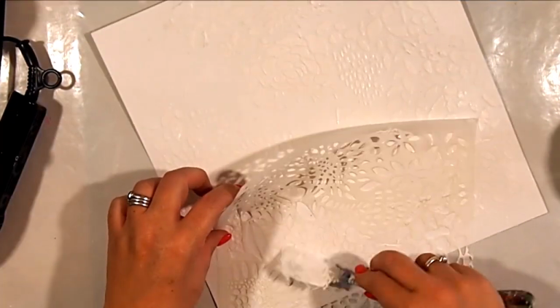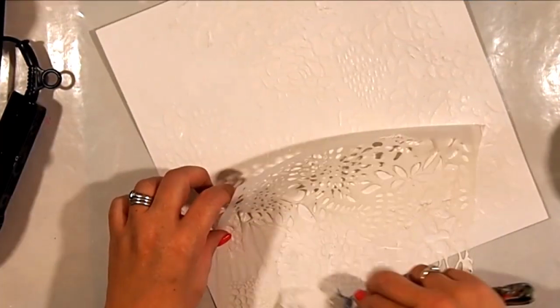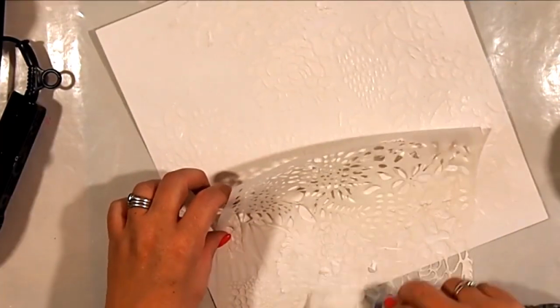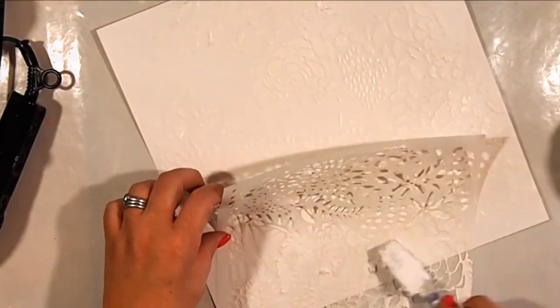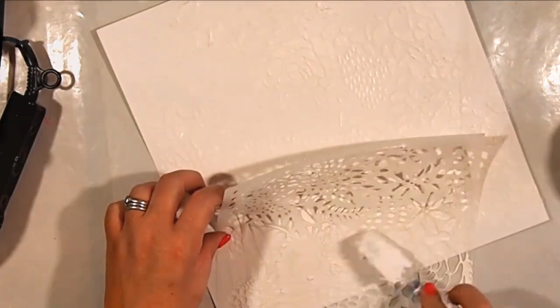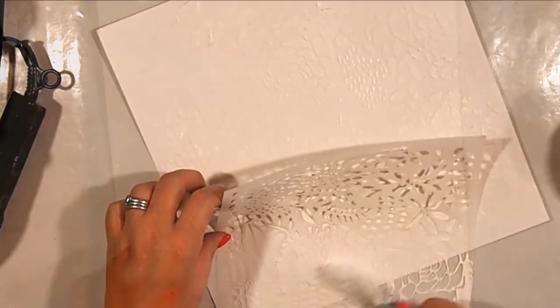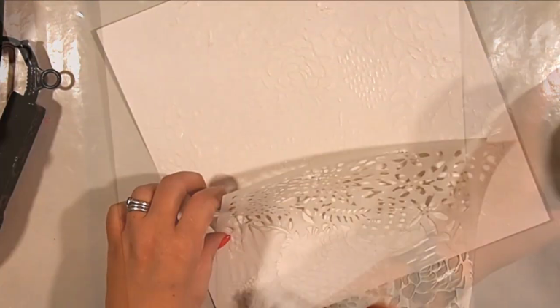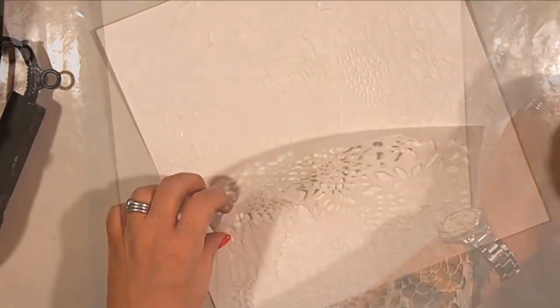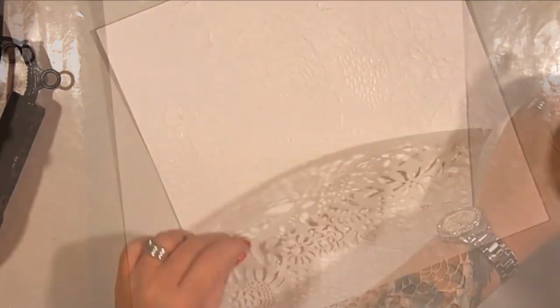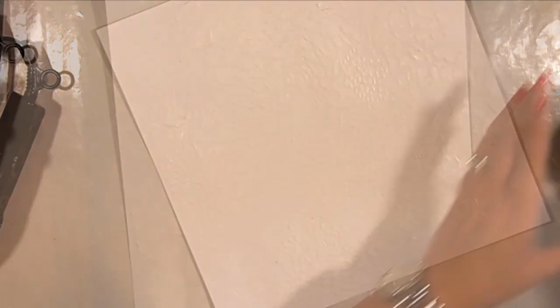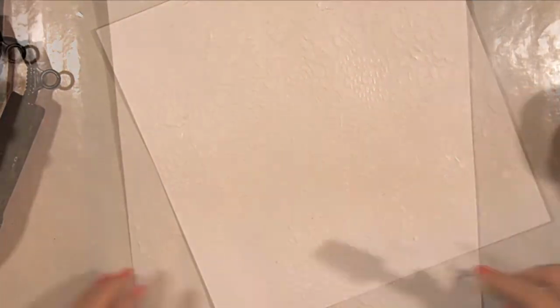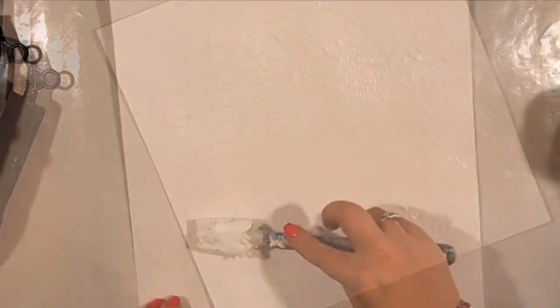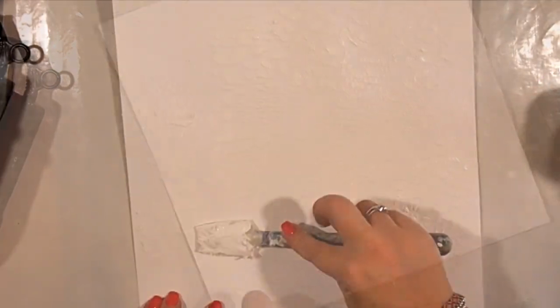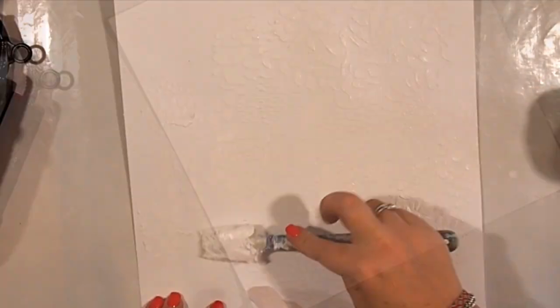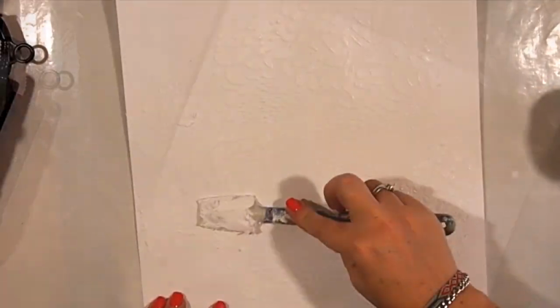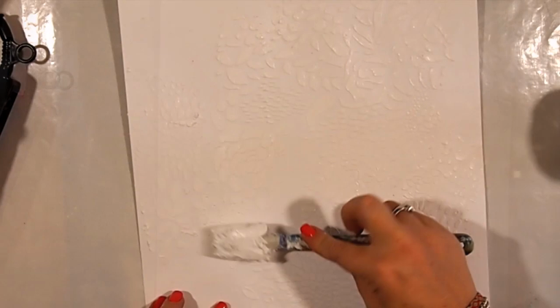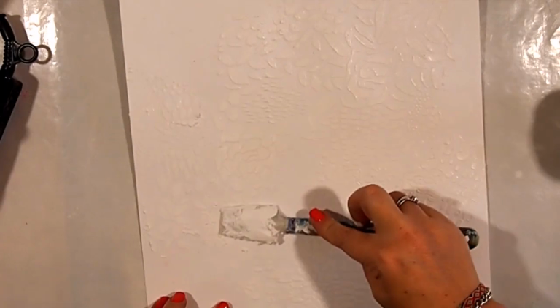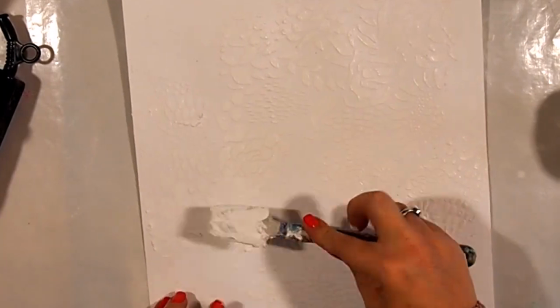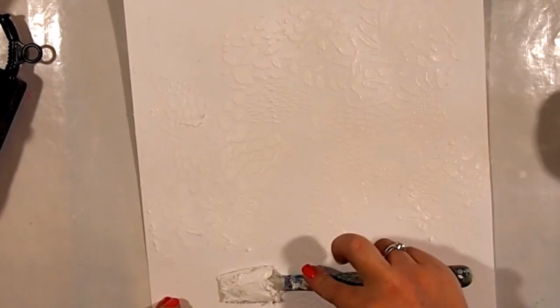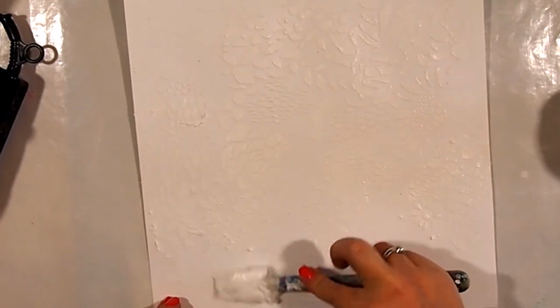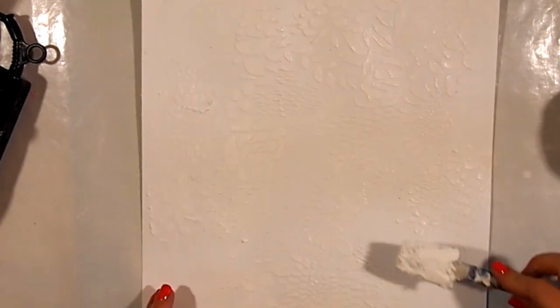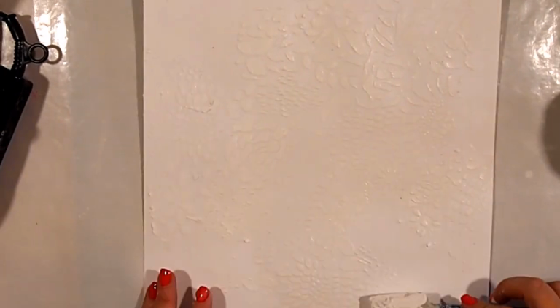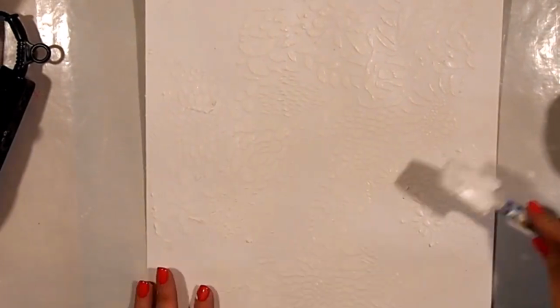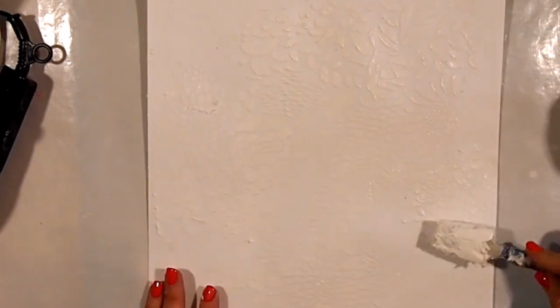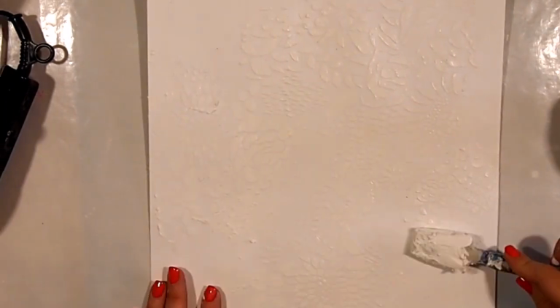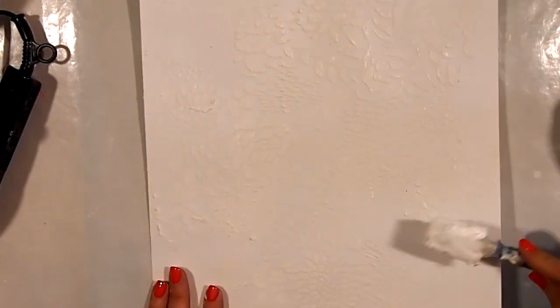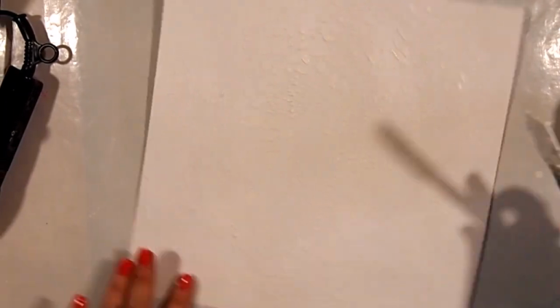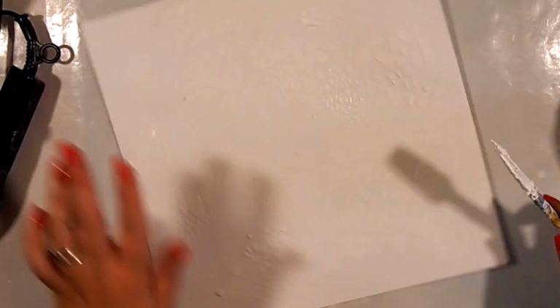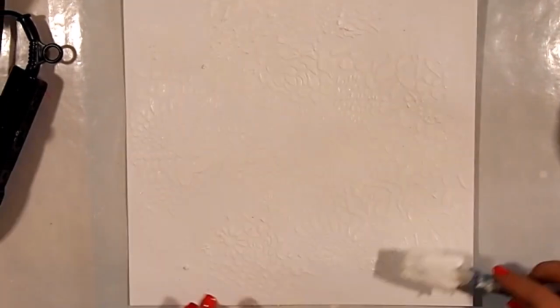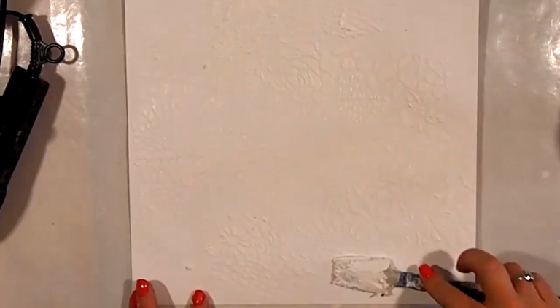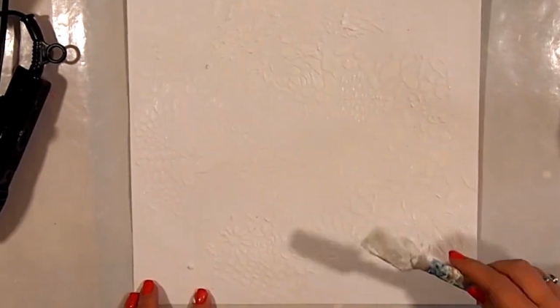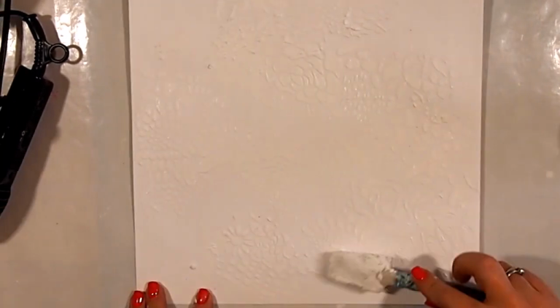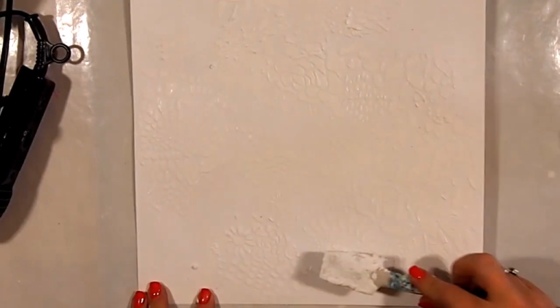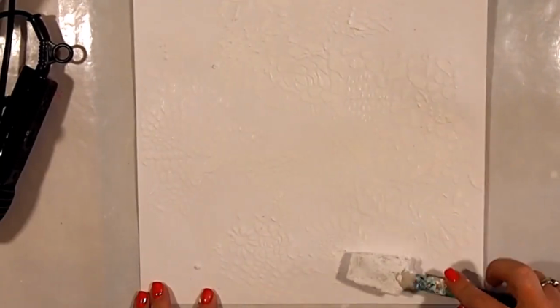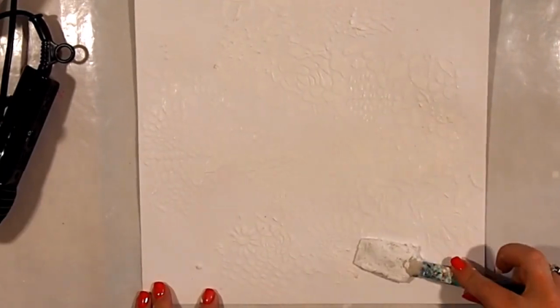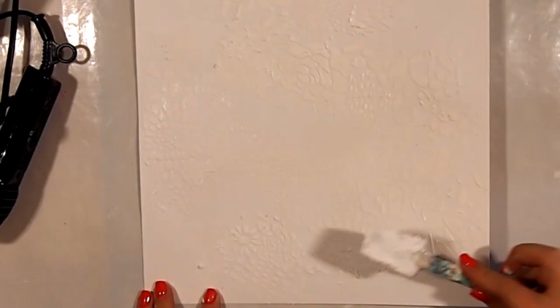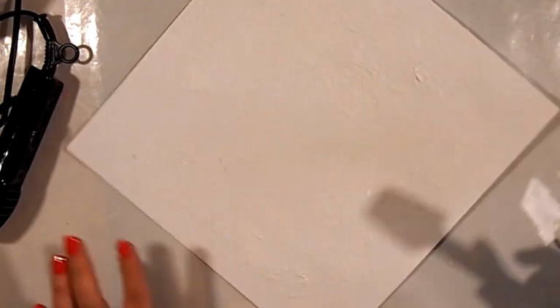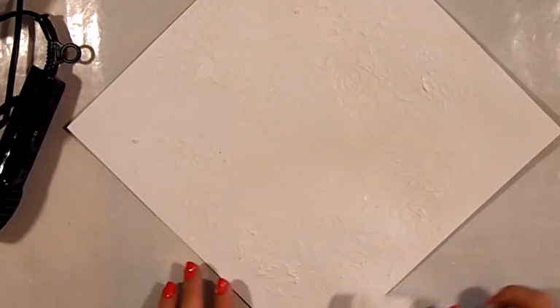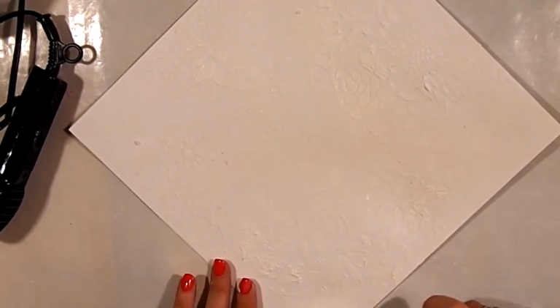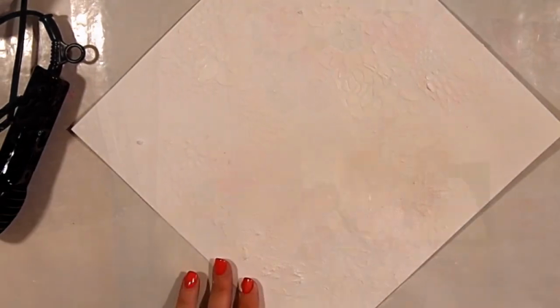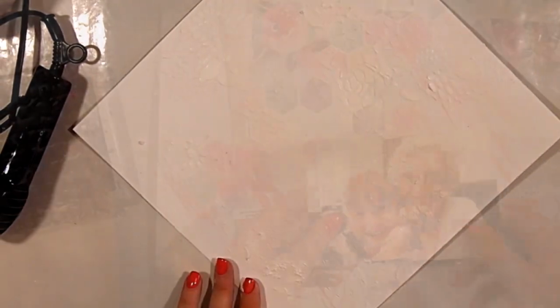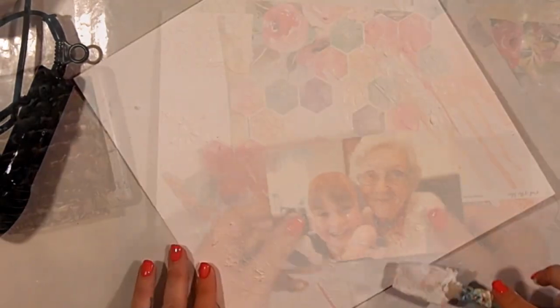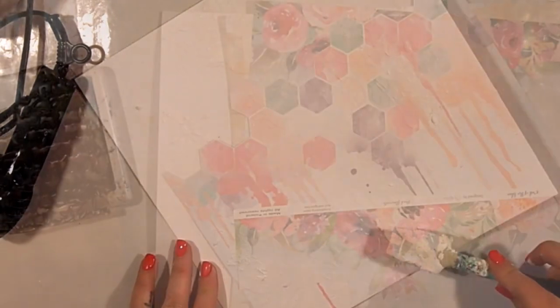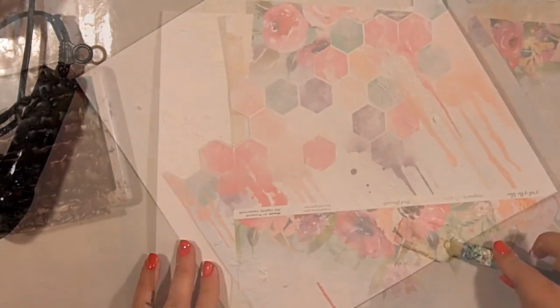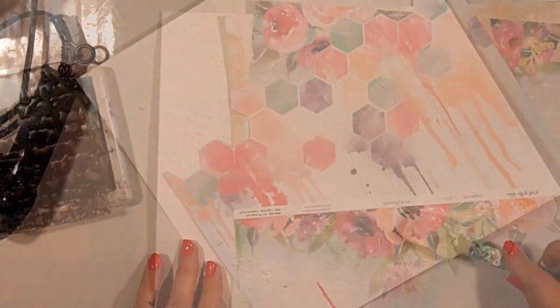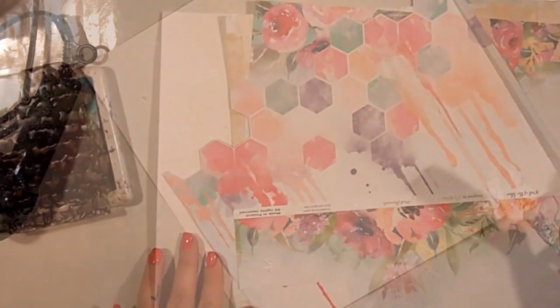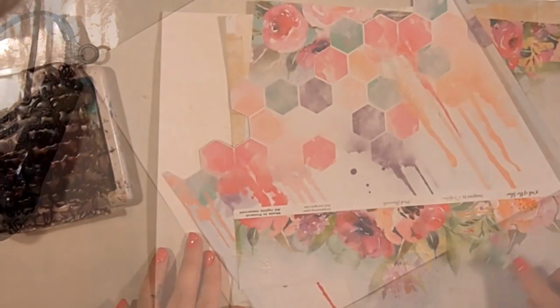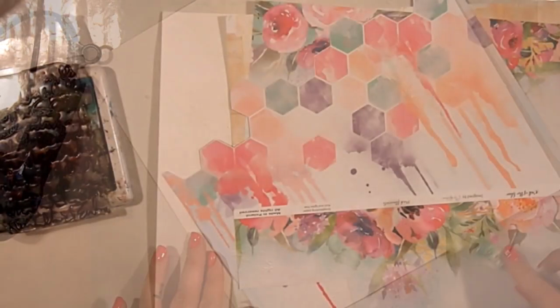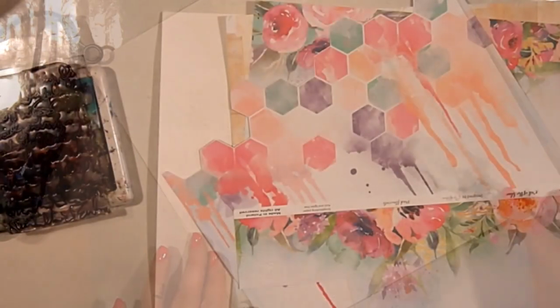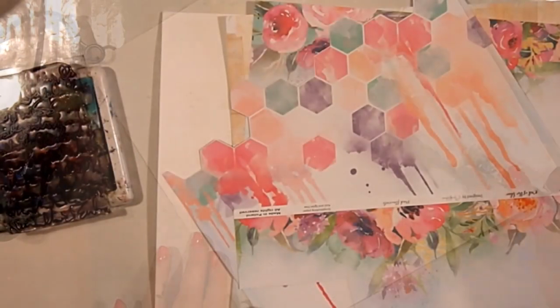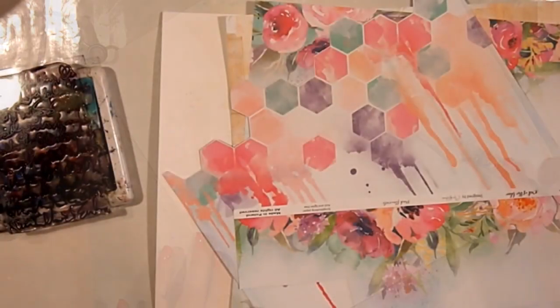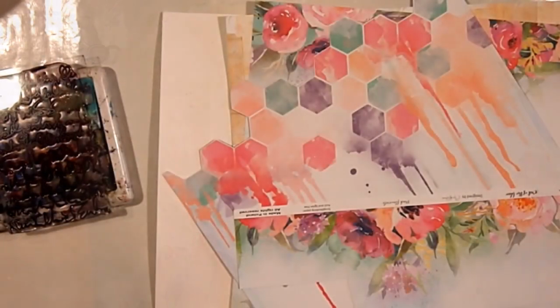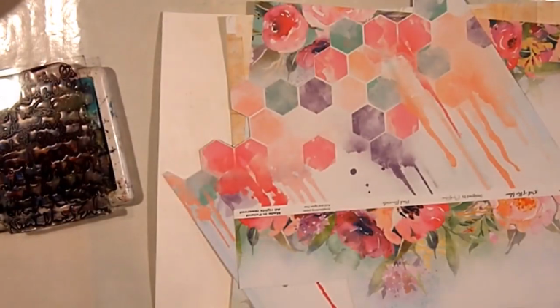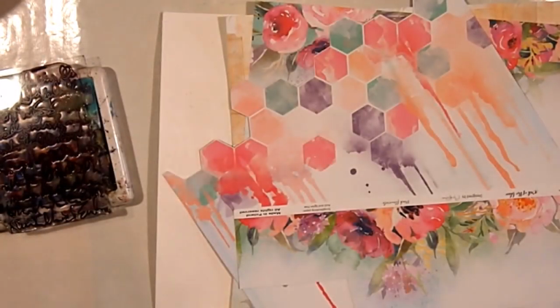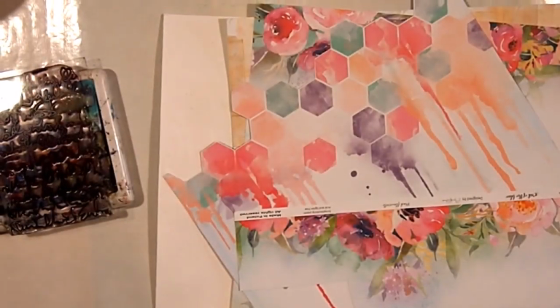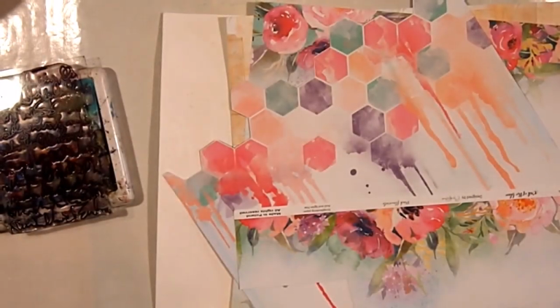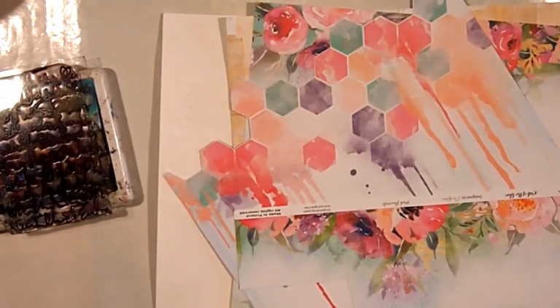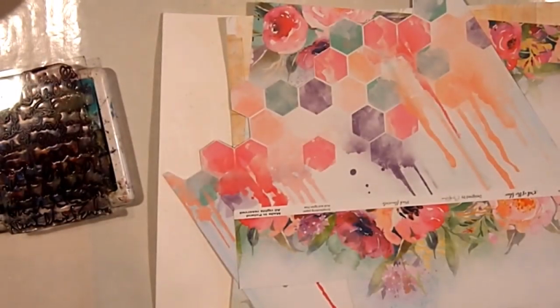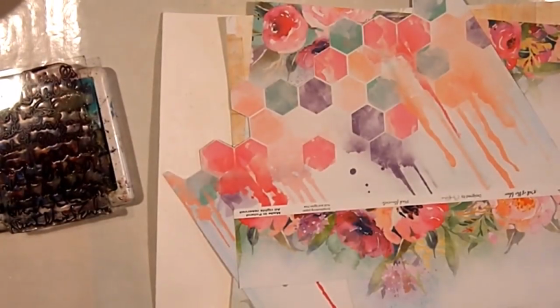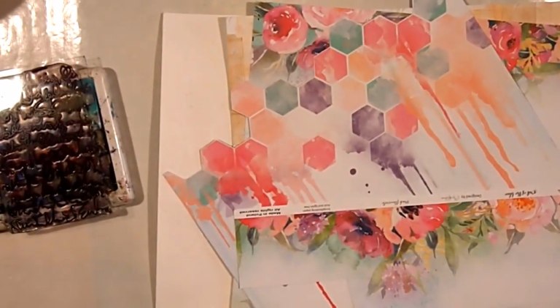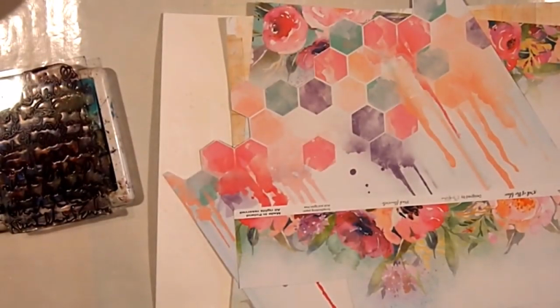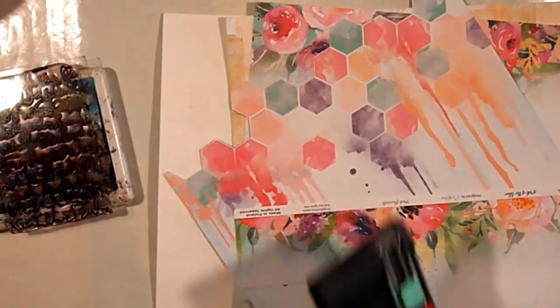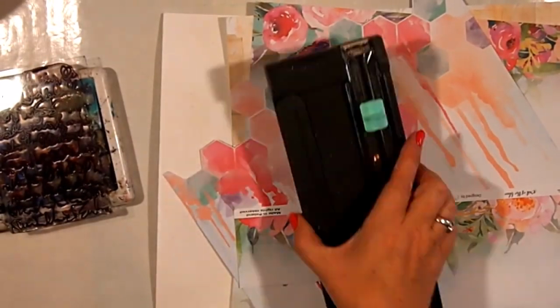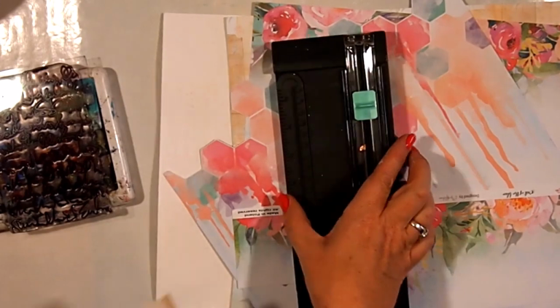You'll have to excuse the colouring of my video. Unfortunately I'm having some lighting issues with my new setup, but you'll get the picture.